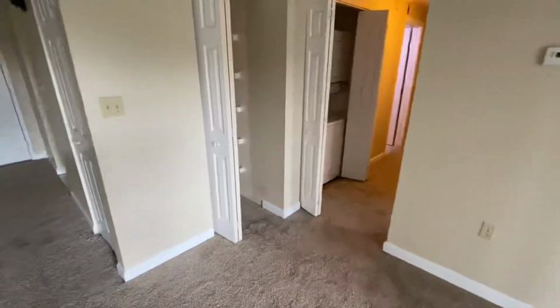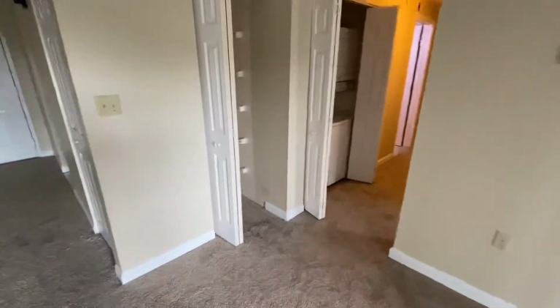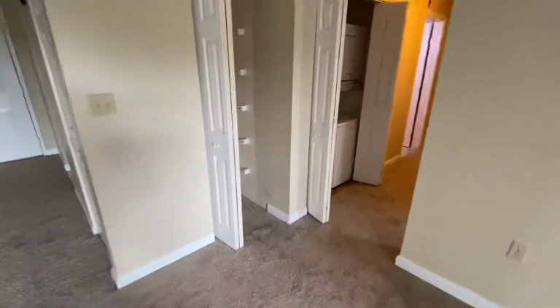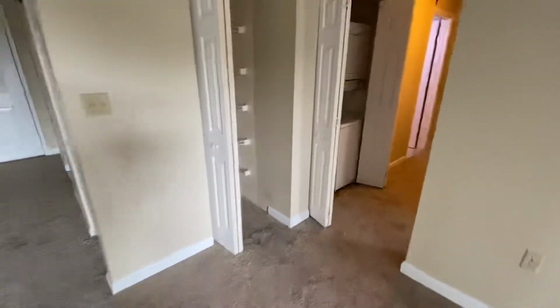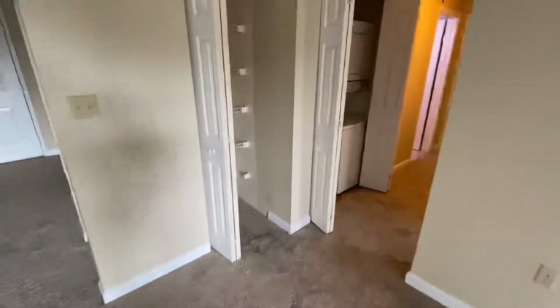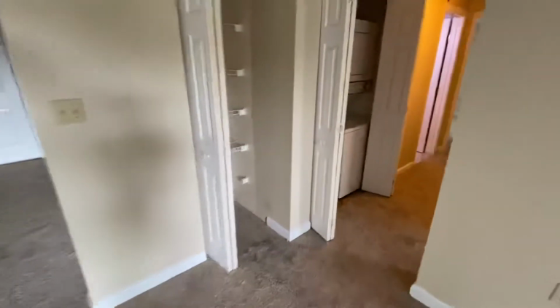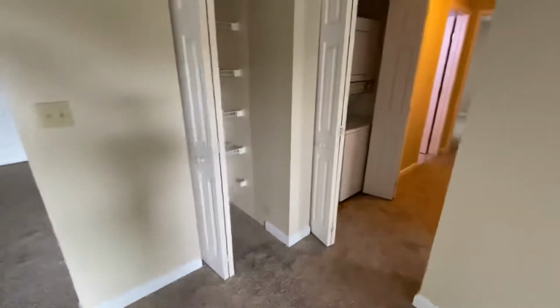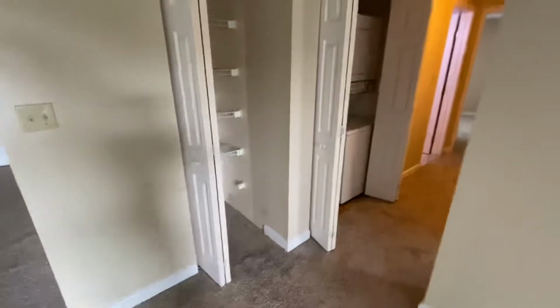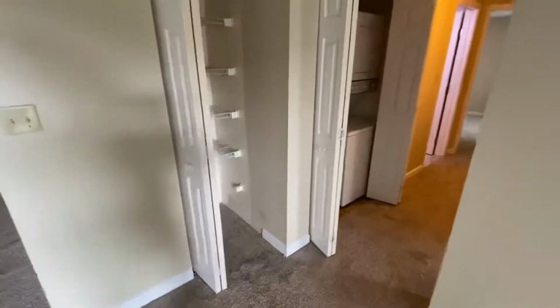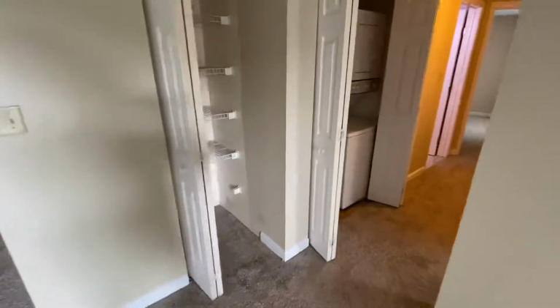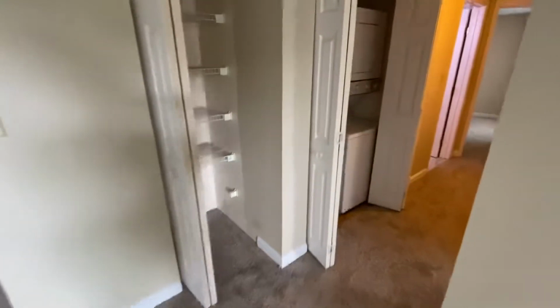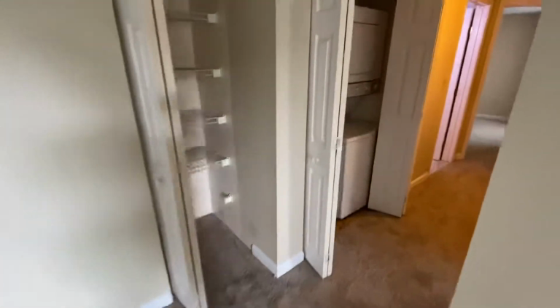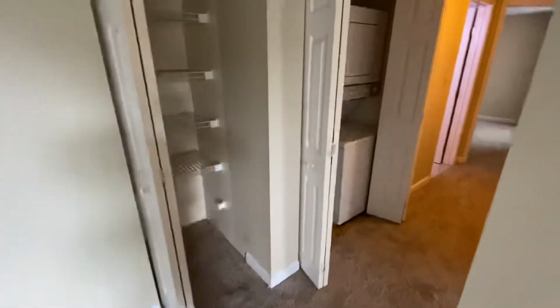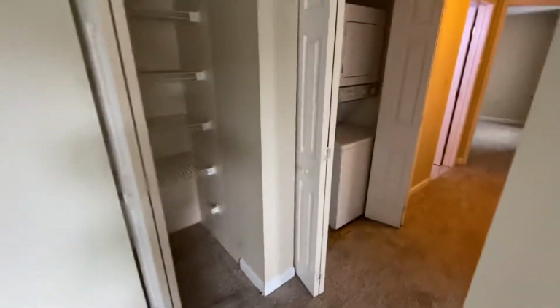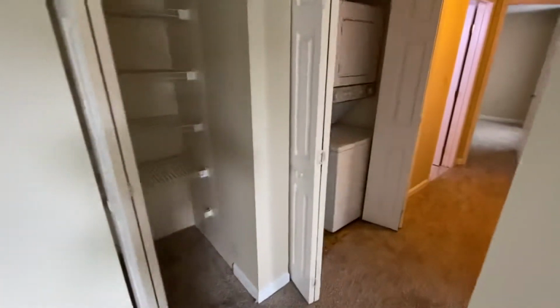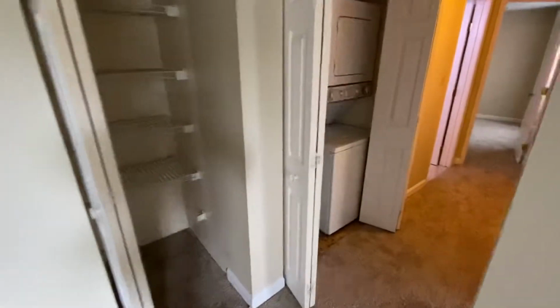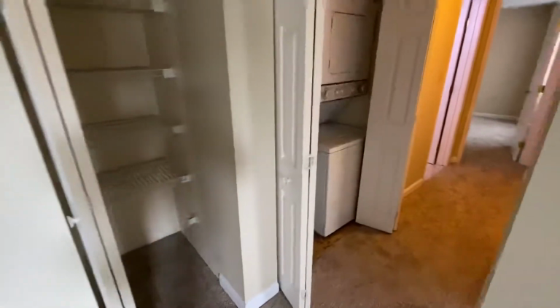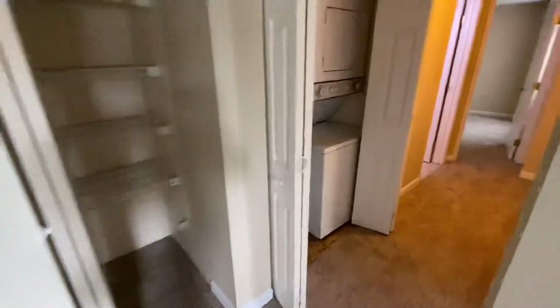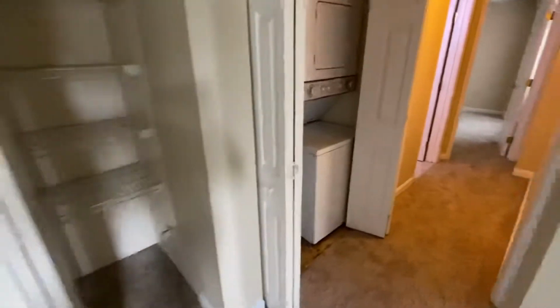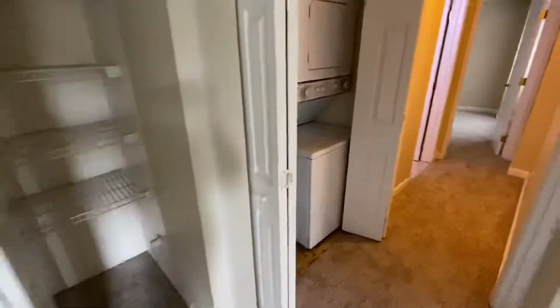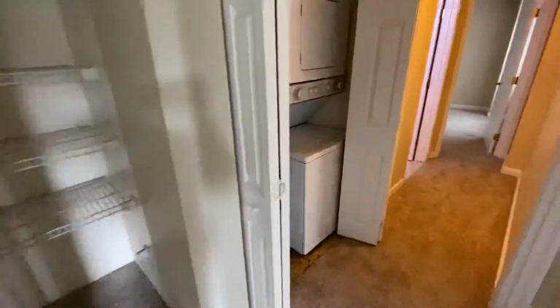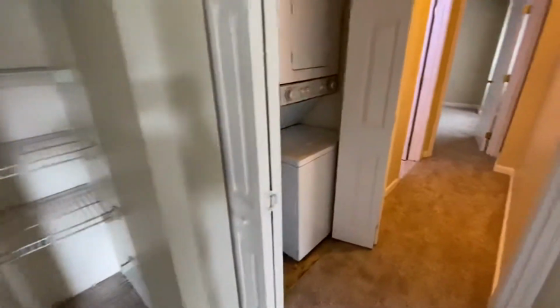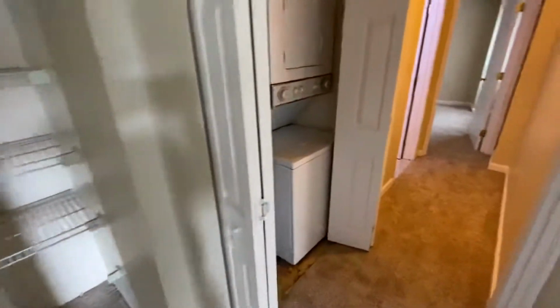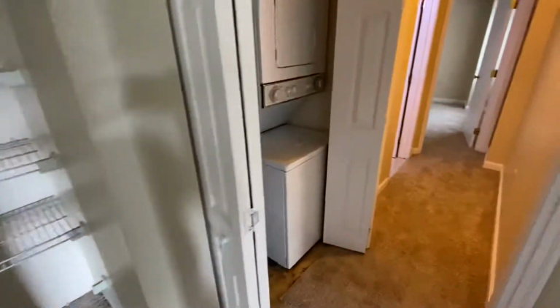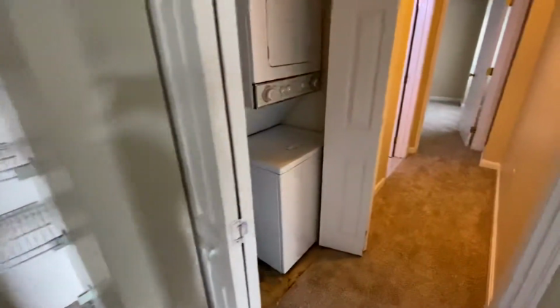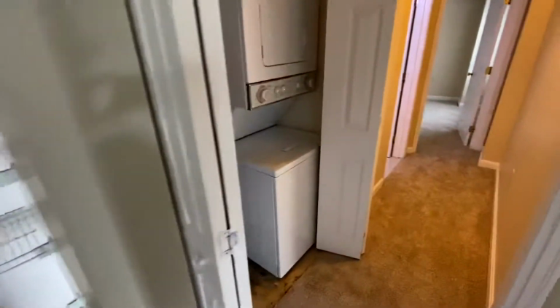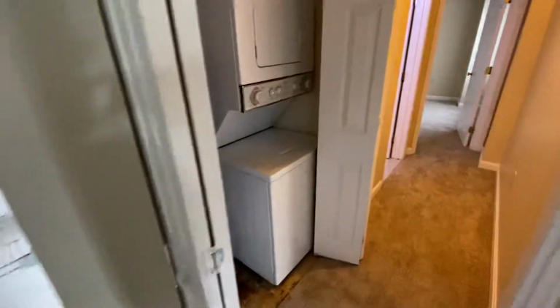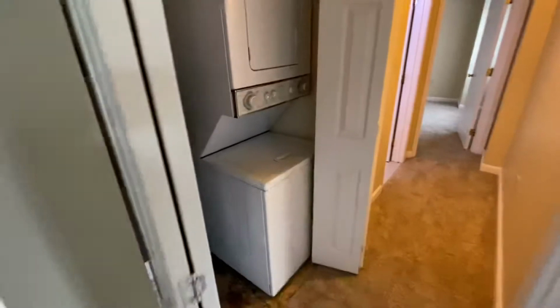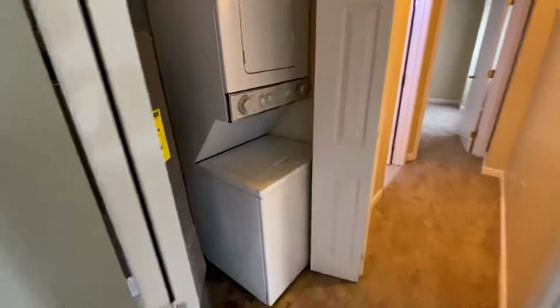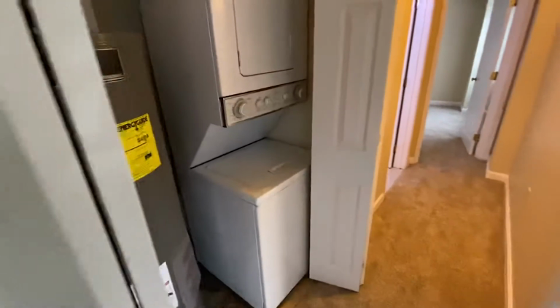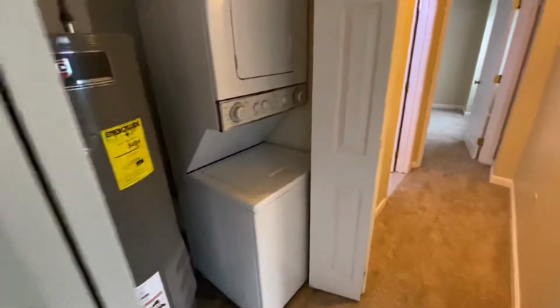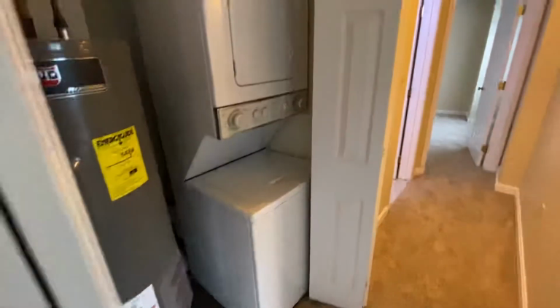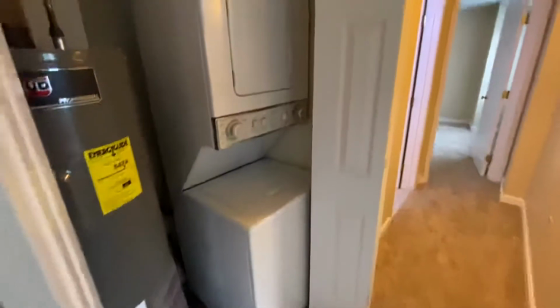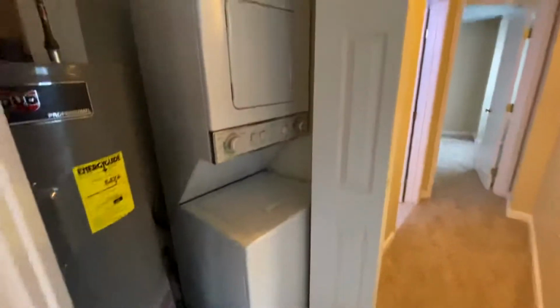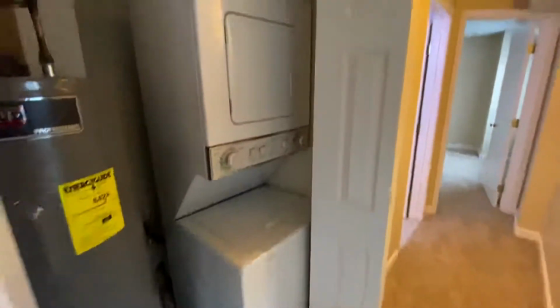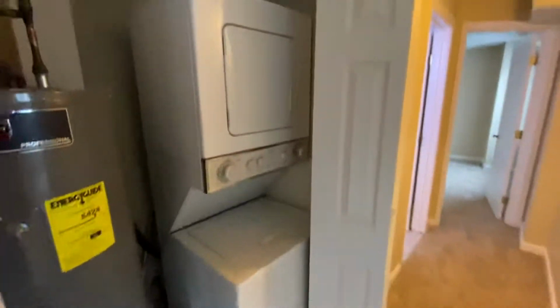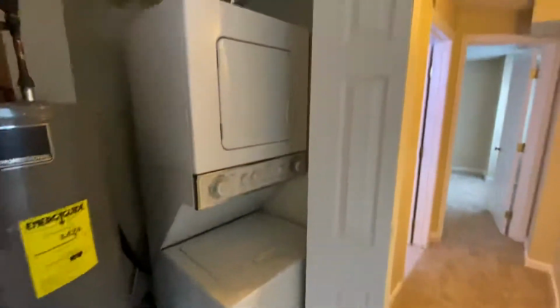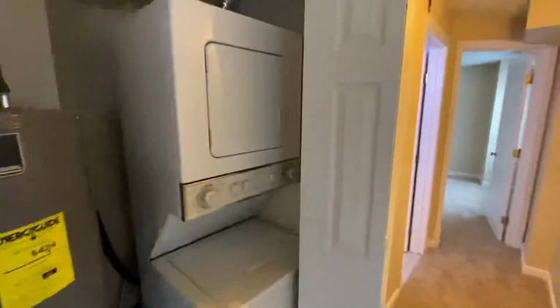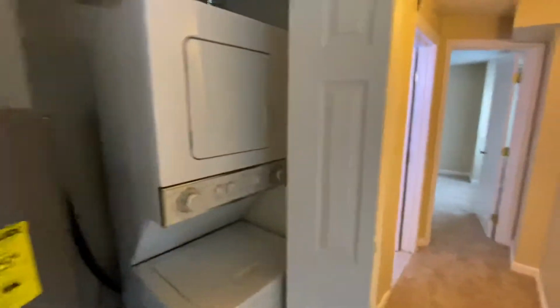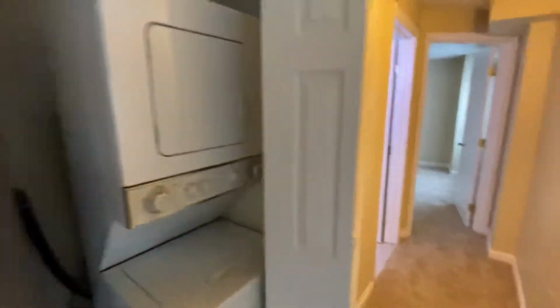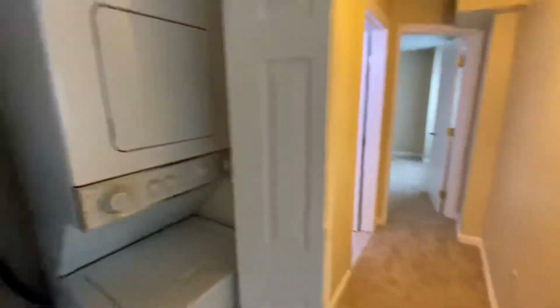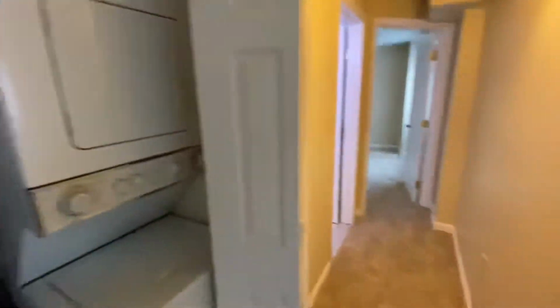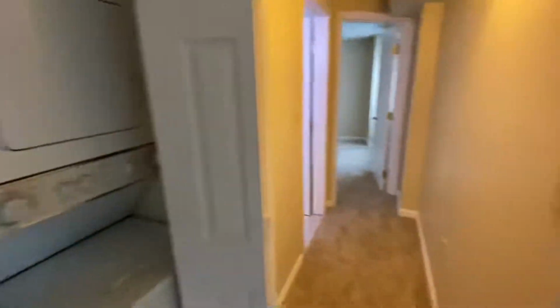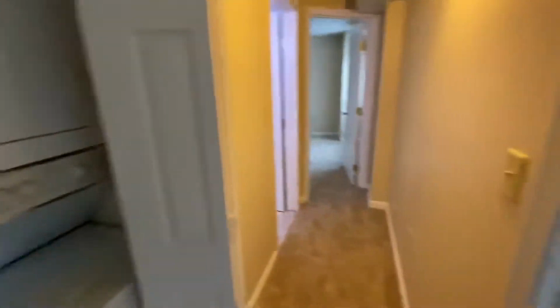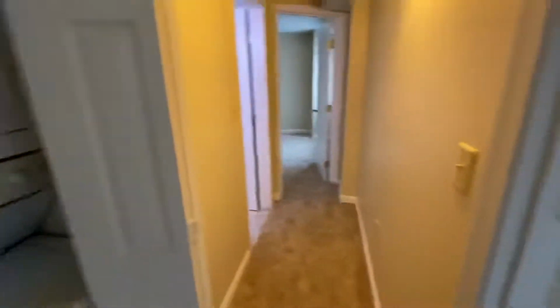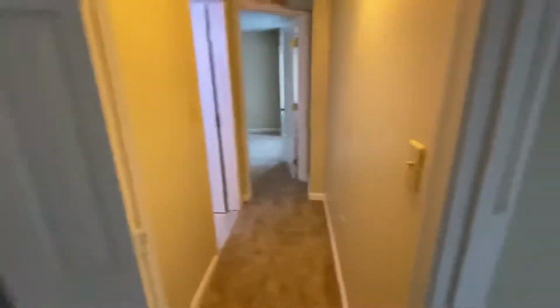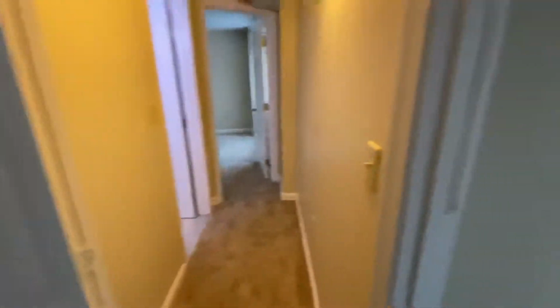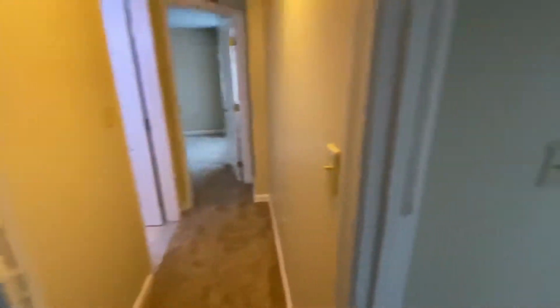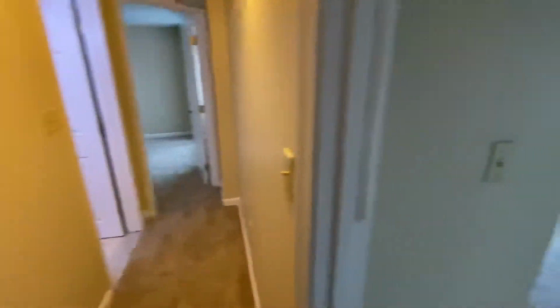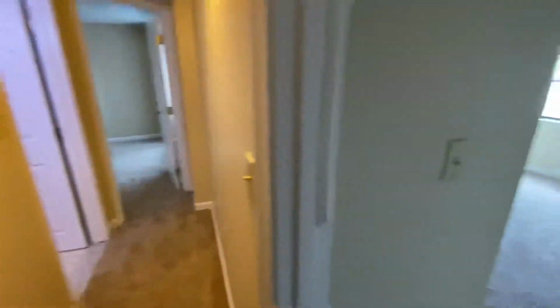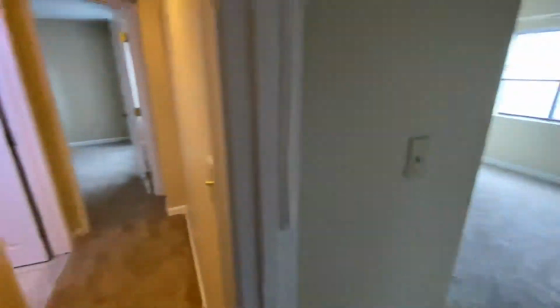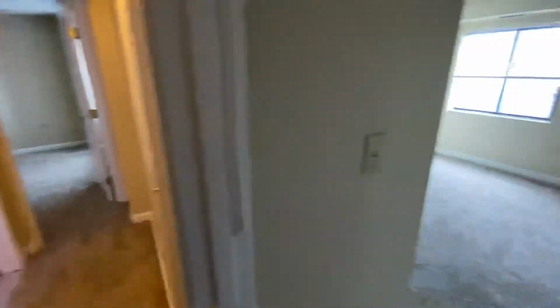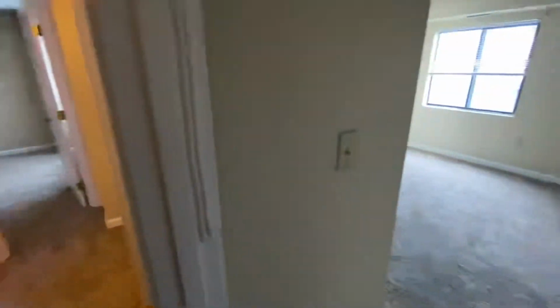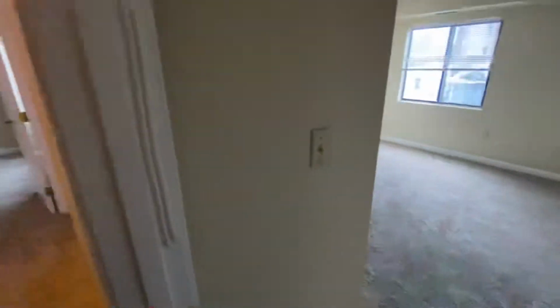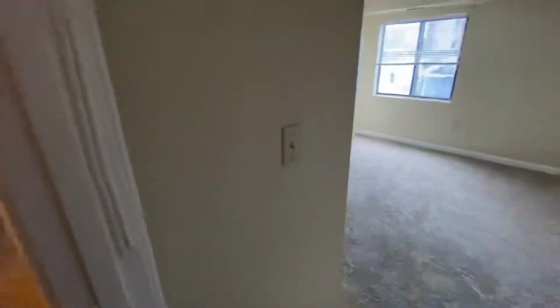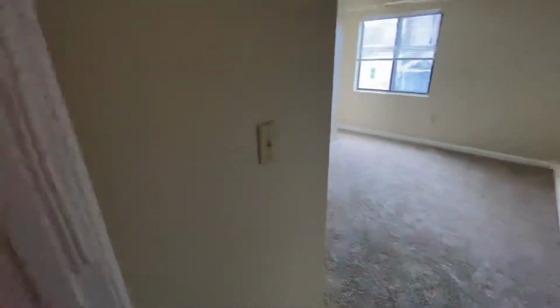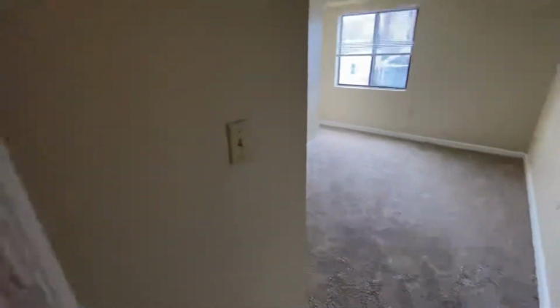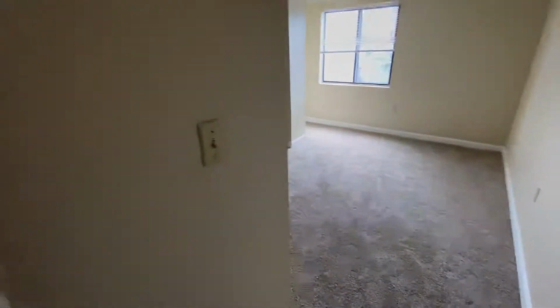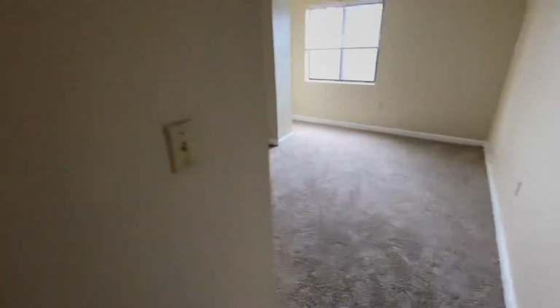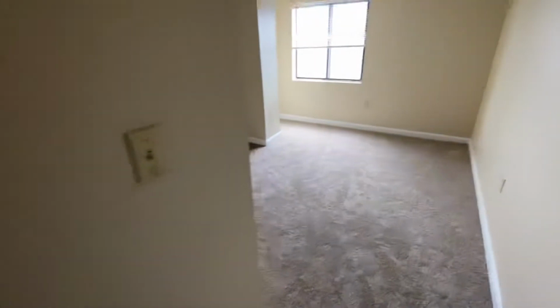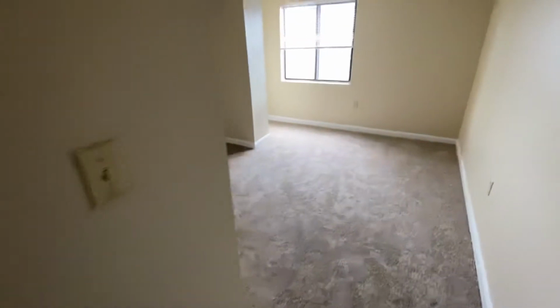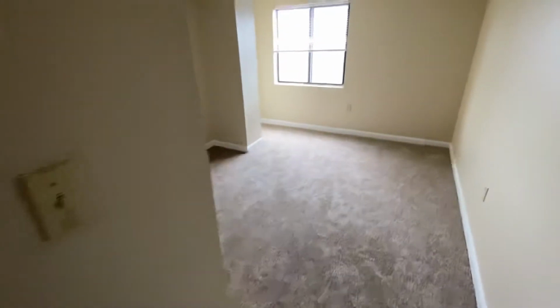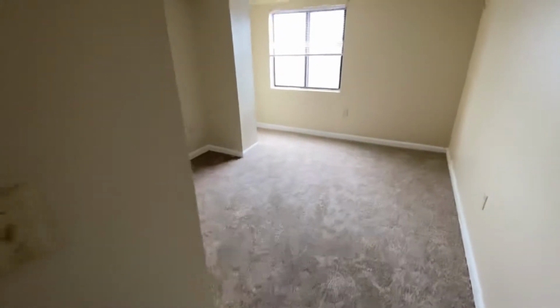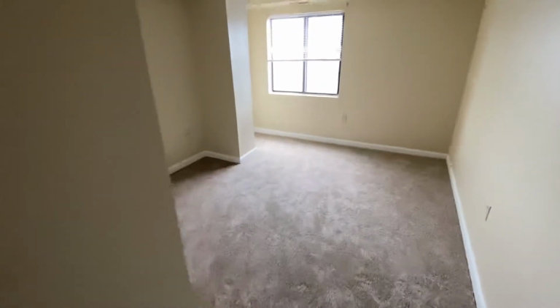Let me come to the hallway. We're going to have washer and dryer in the unit, and here is the first bedroom.